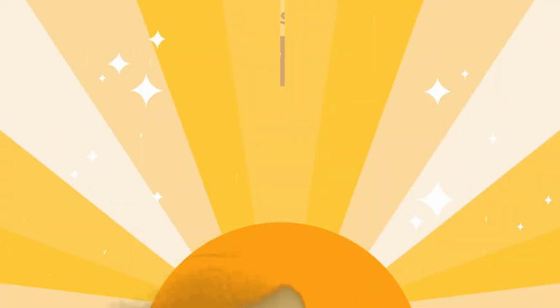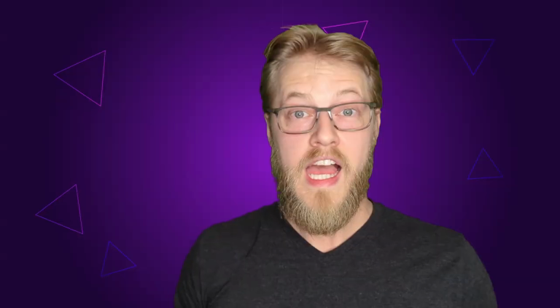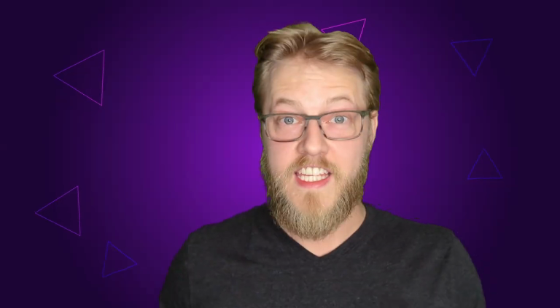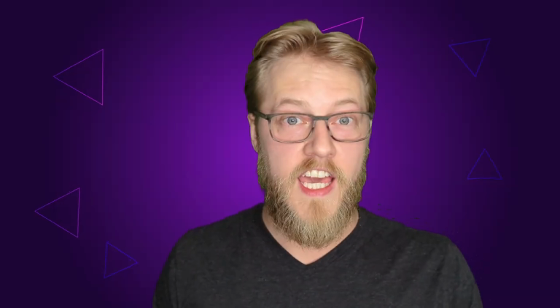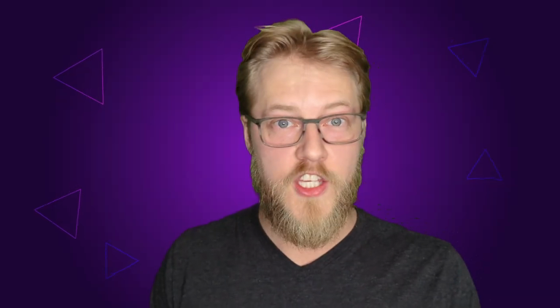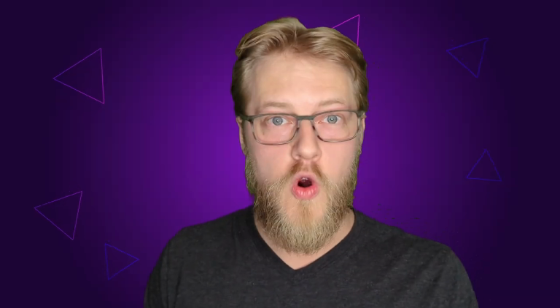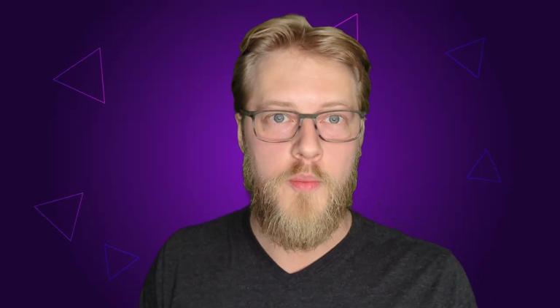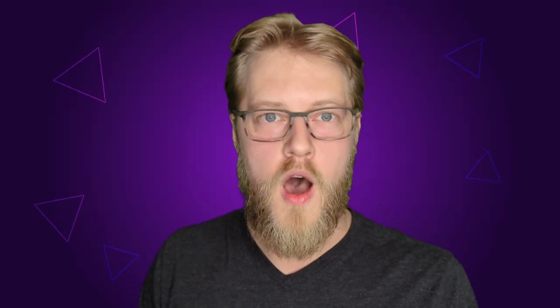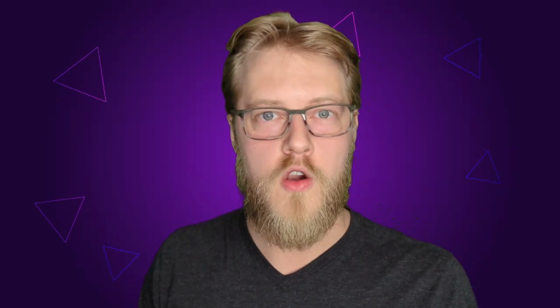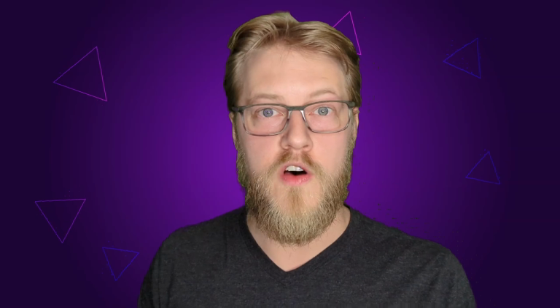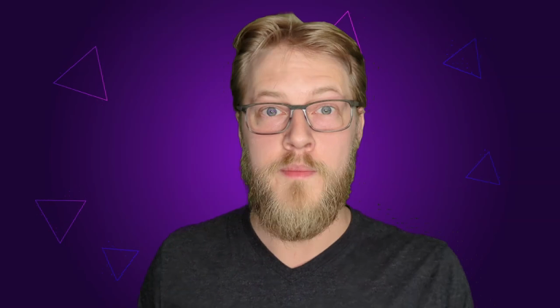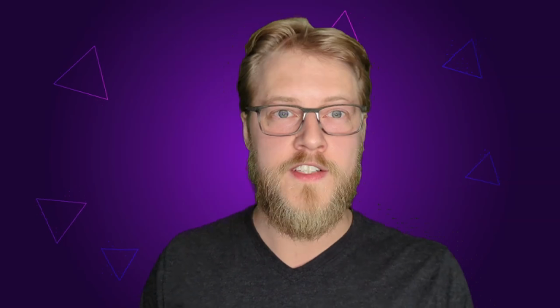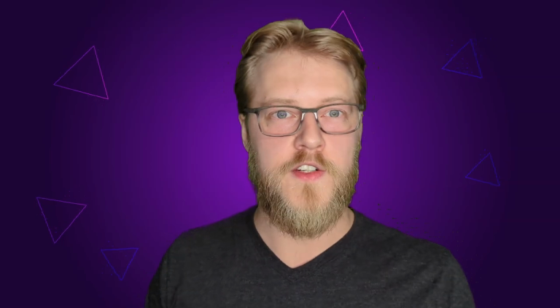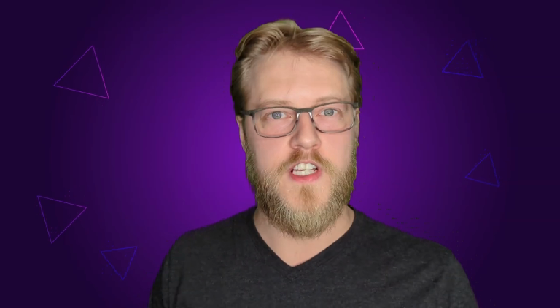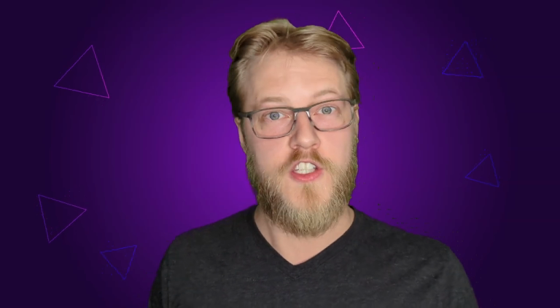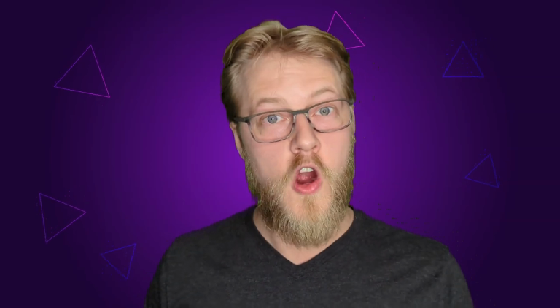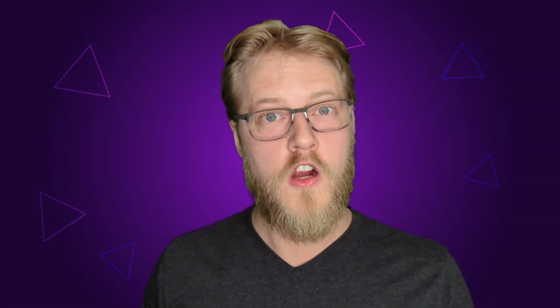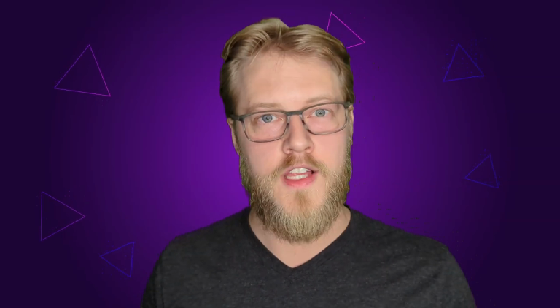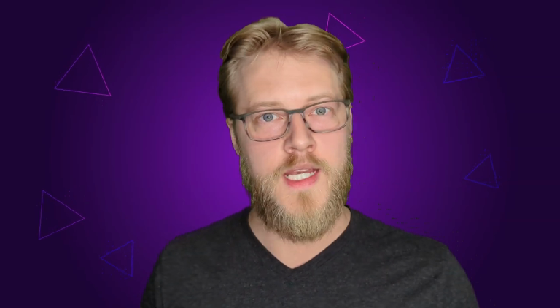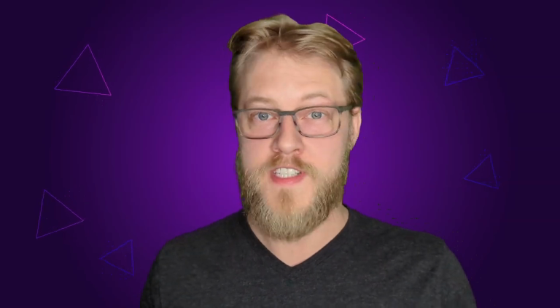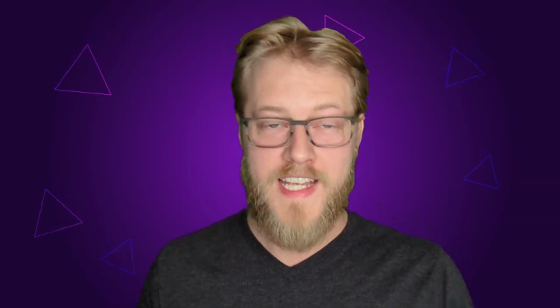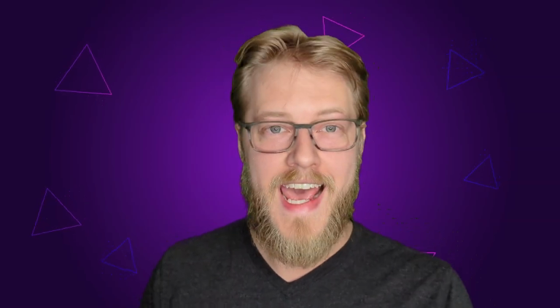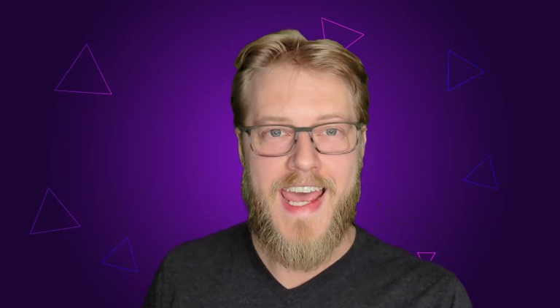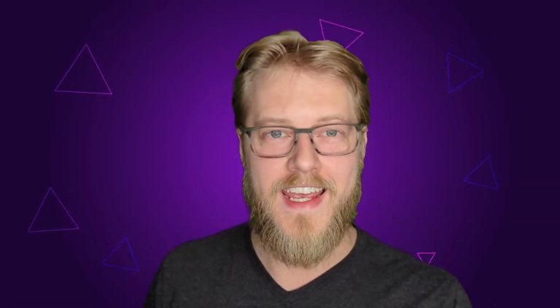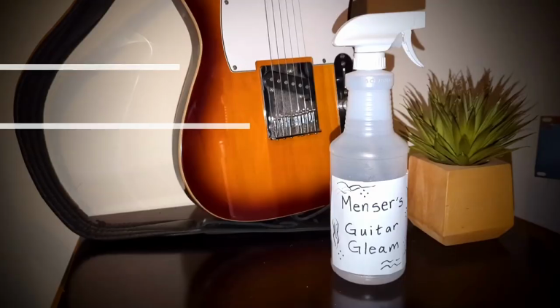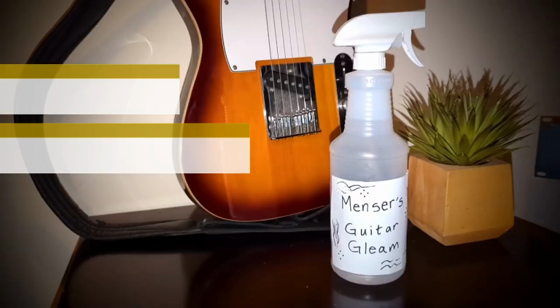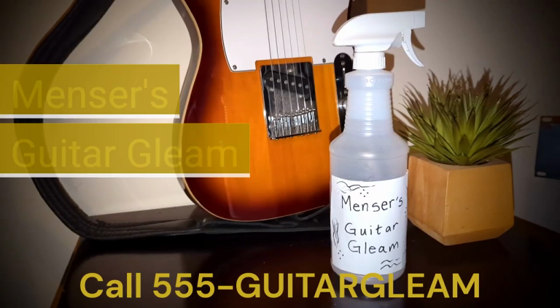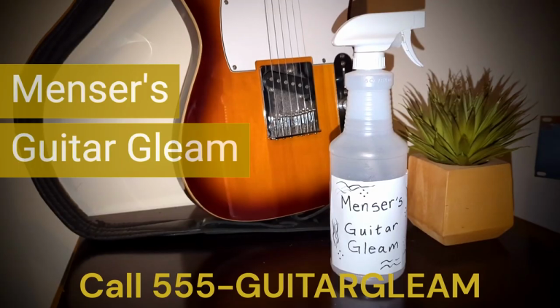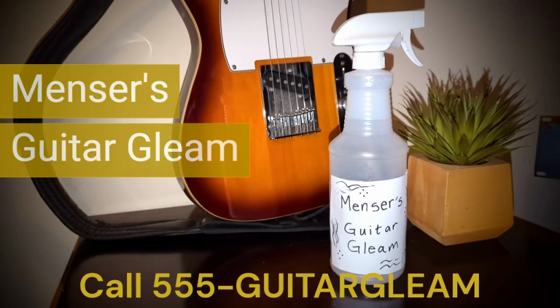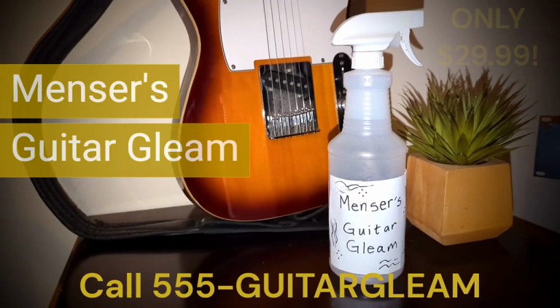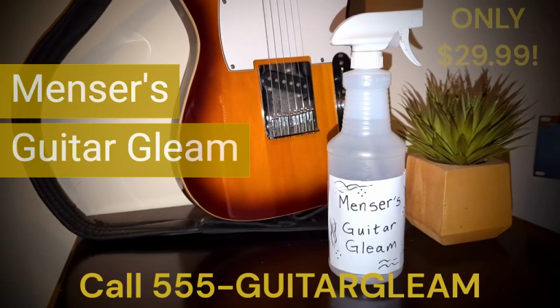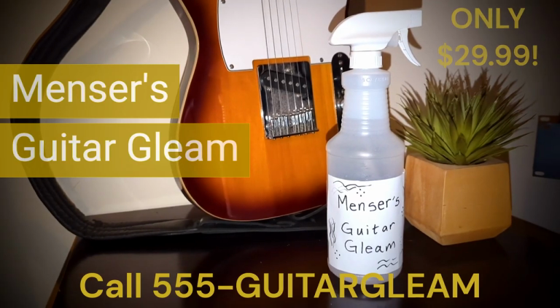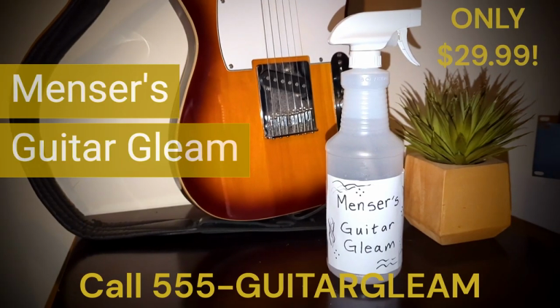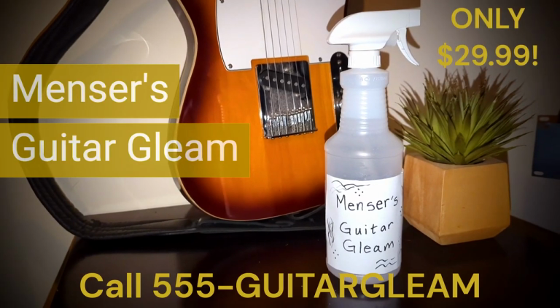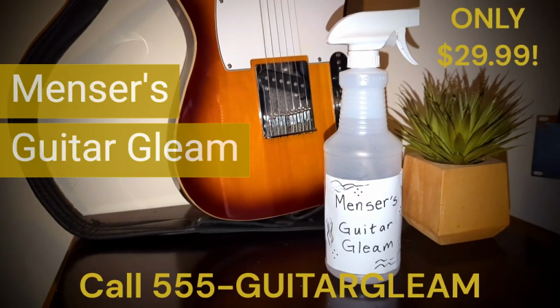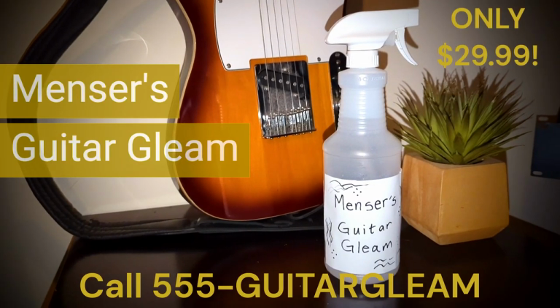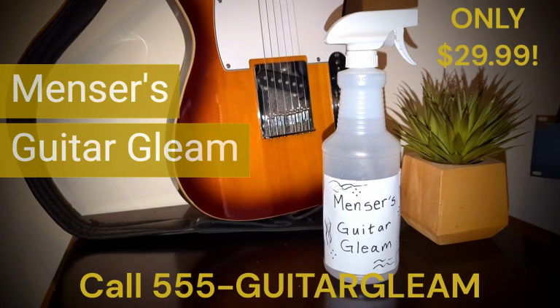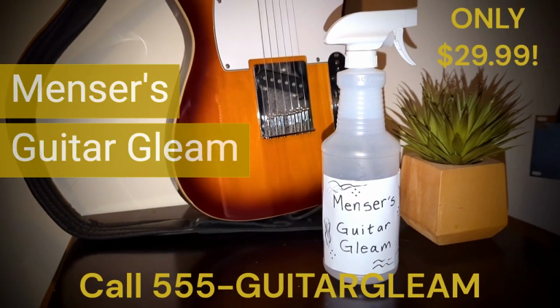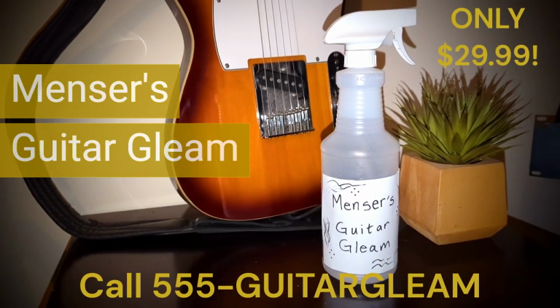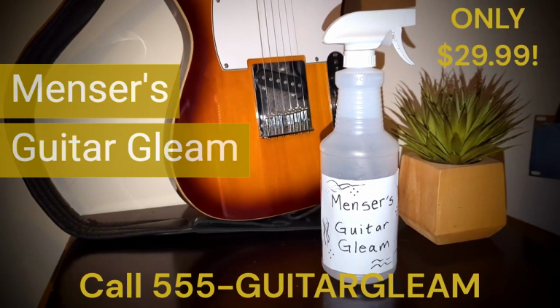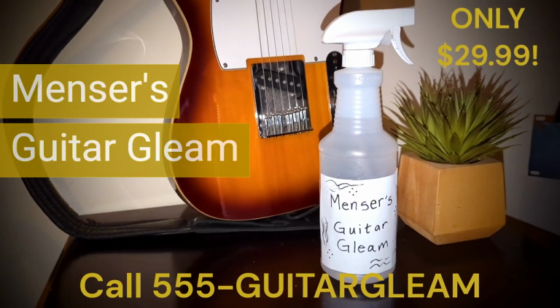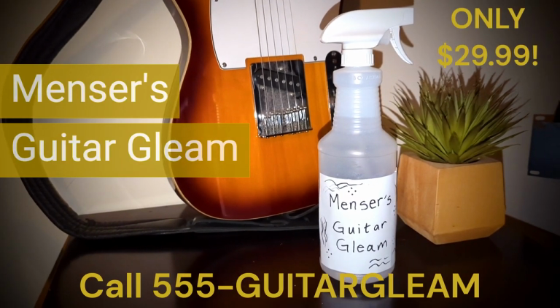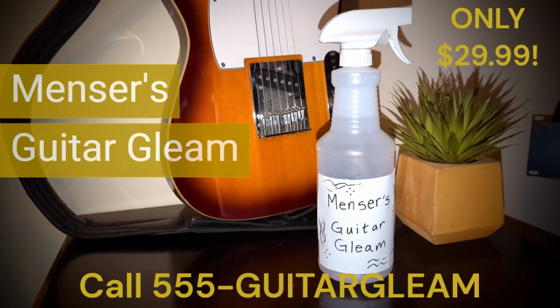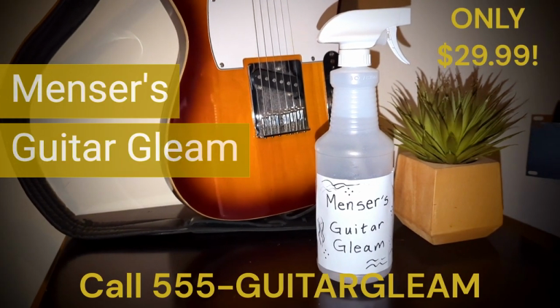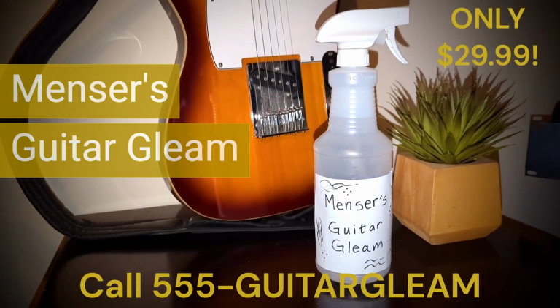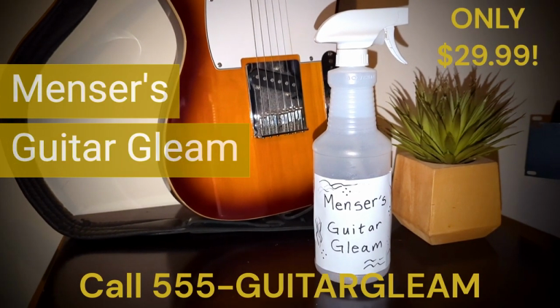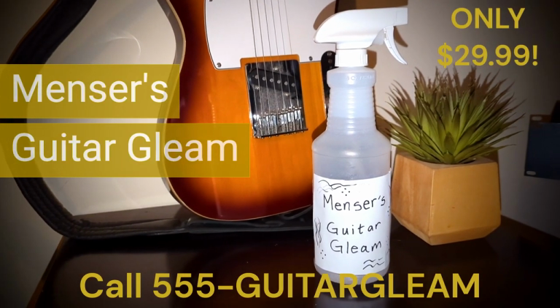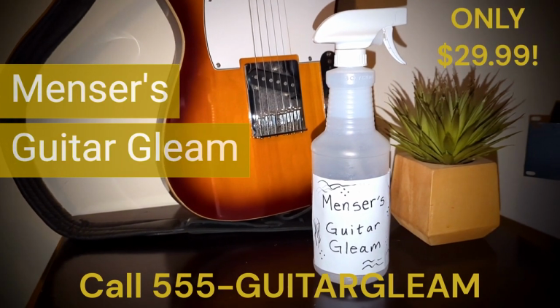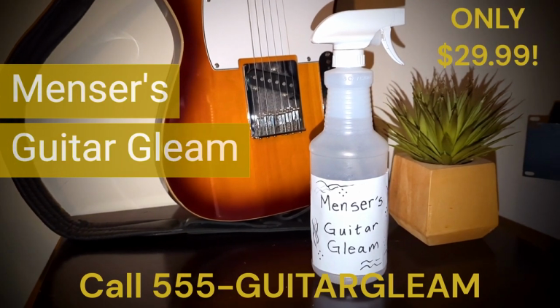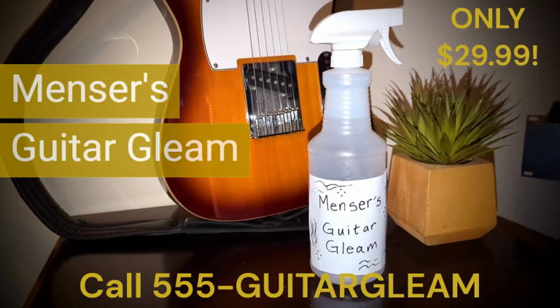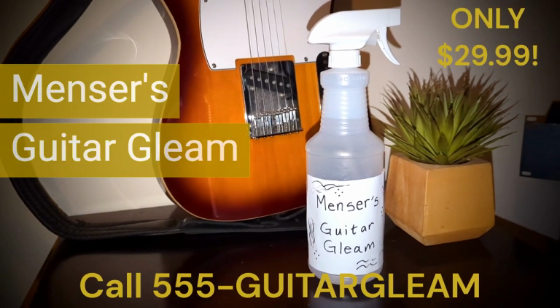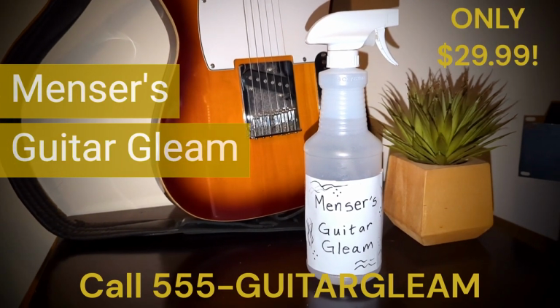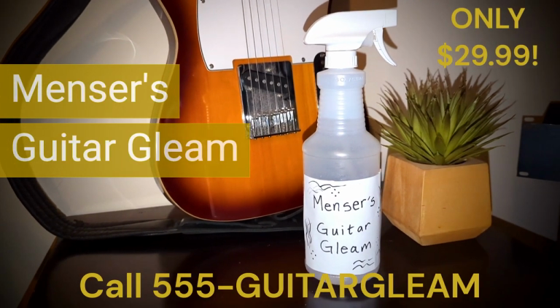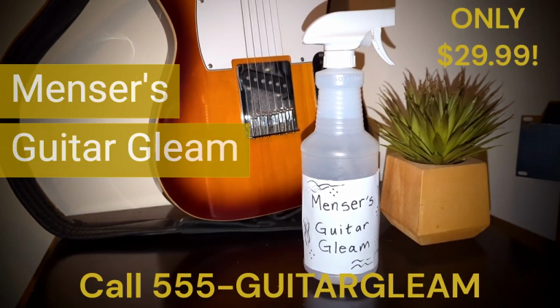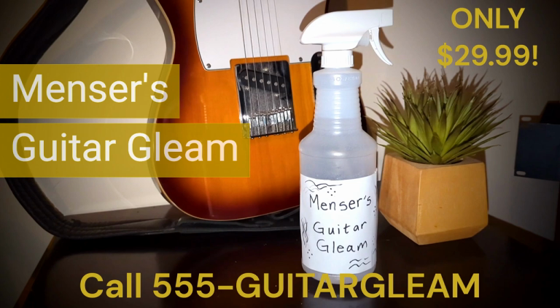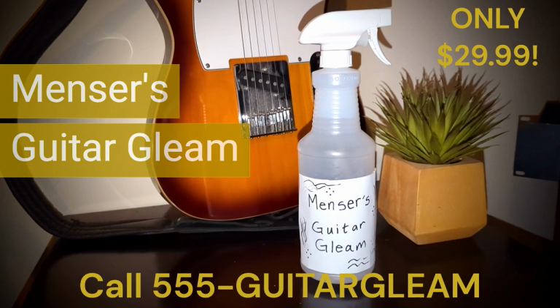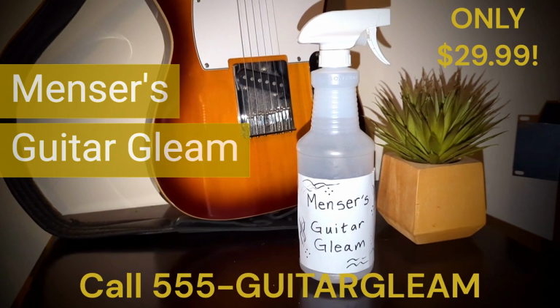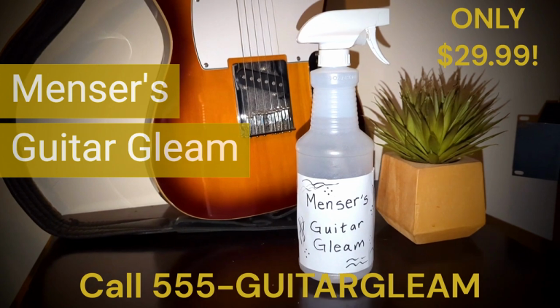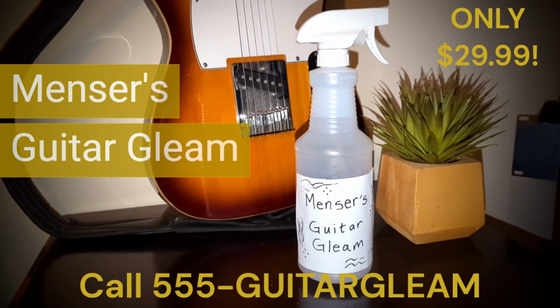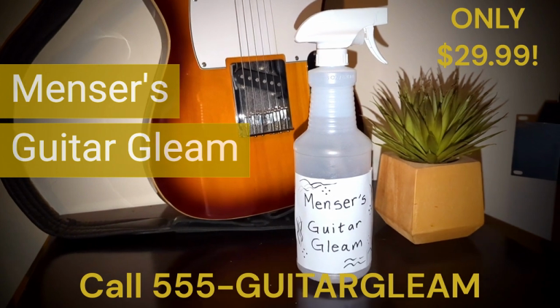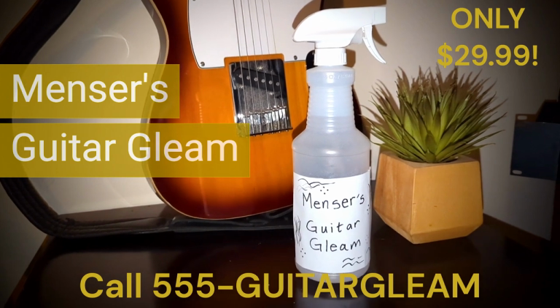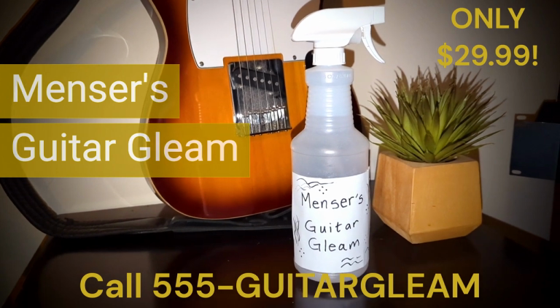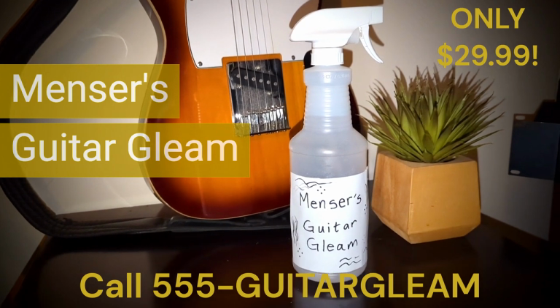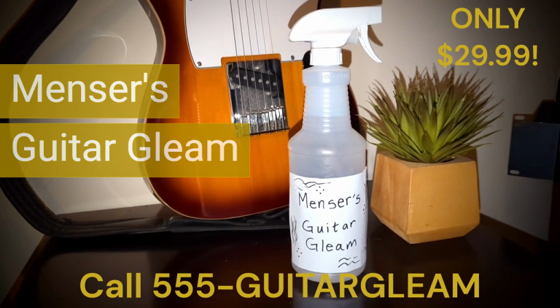Get your bottle of Mincer's Guitar Gleam today! Remember, with Mincer's Guitar Gleam, your guitar will sound like a dream.